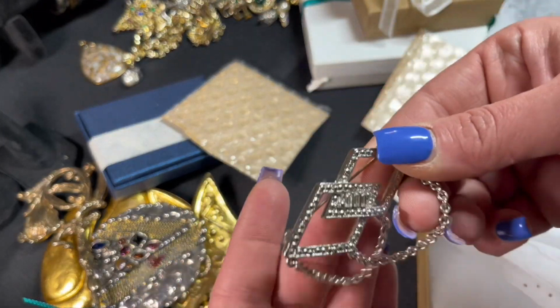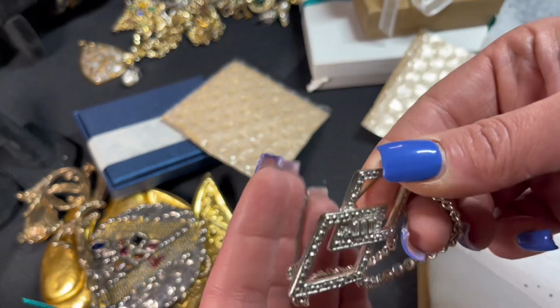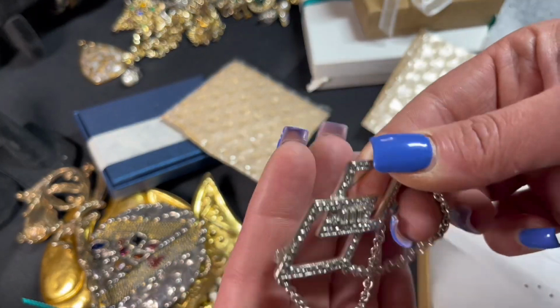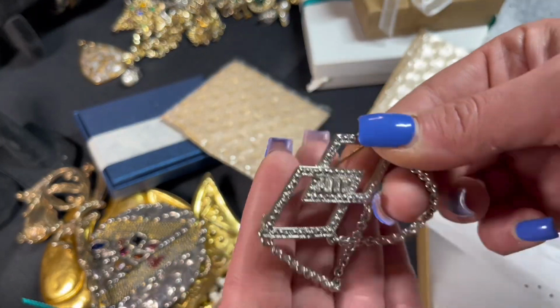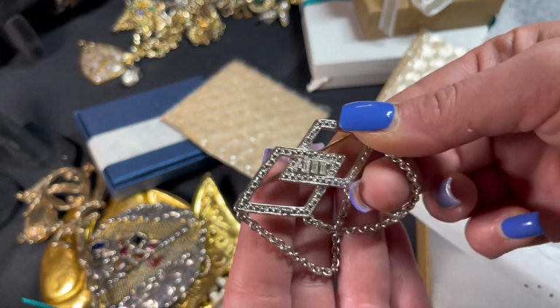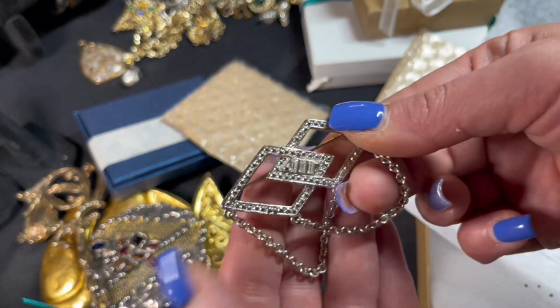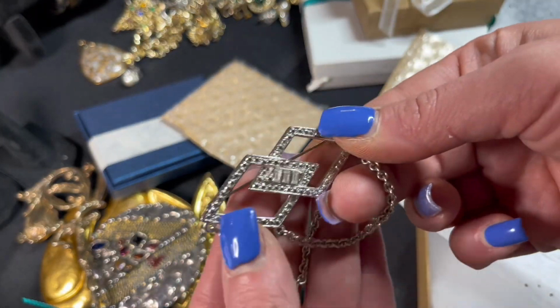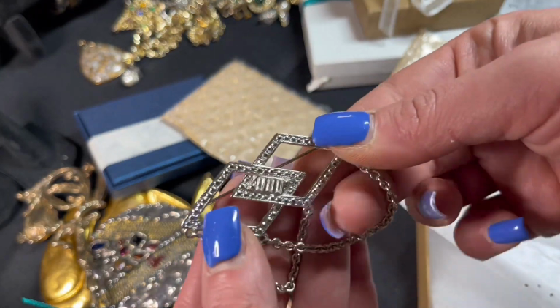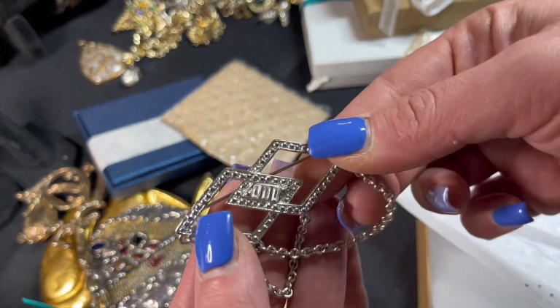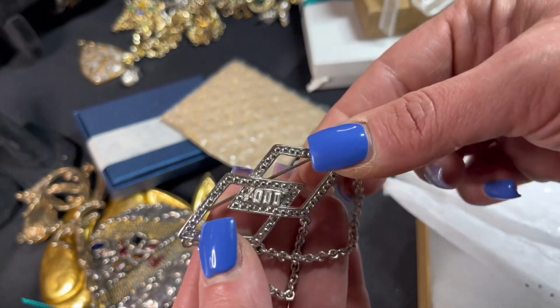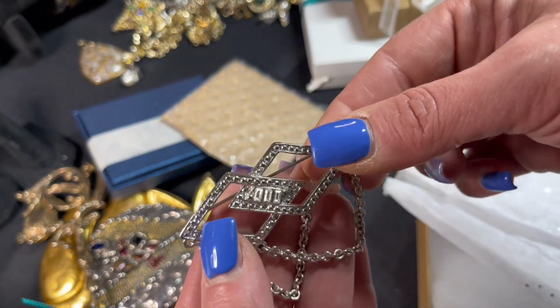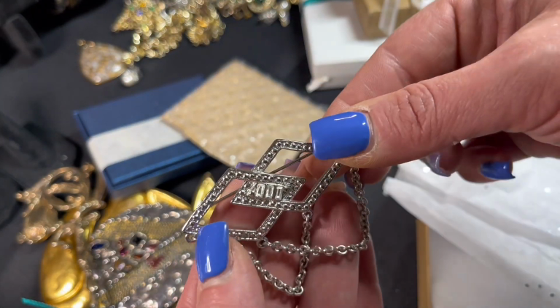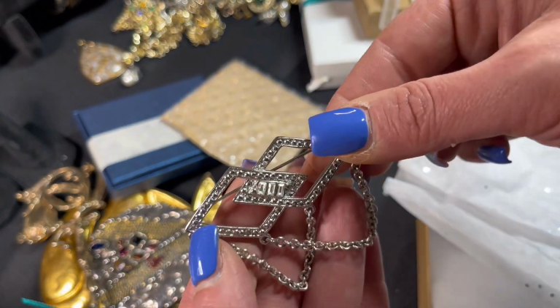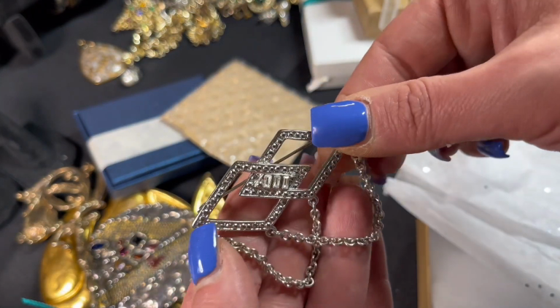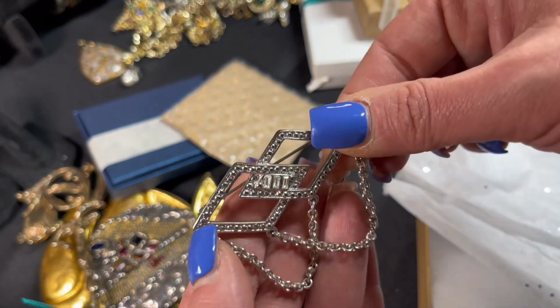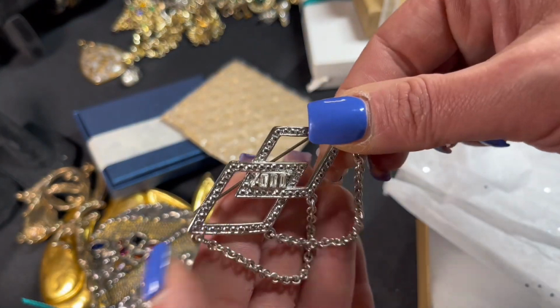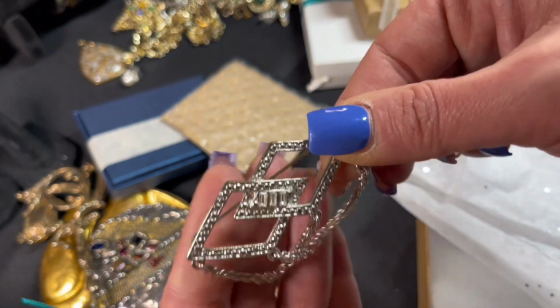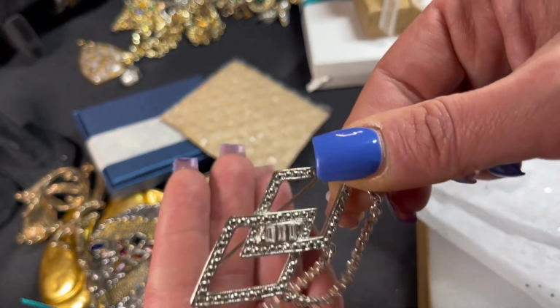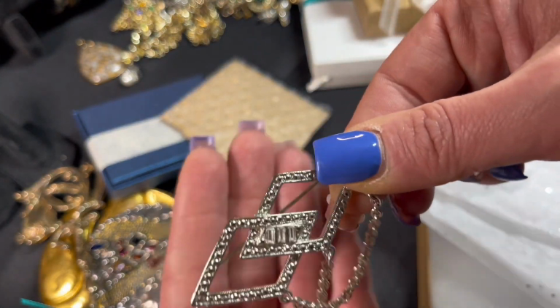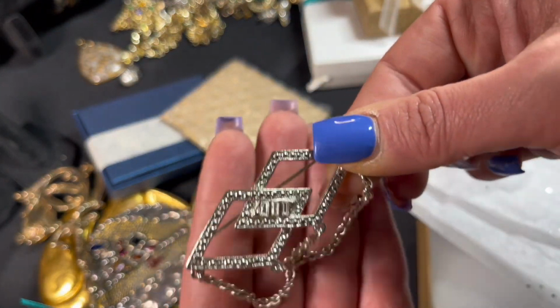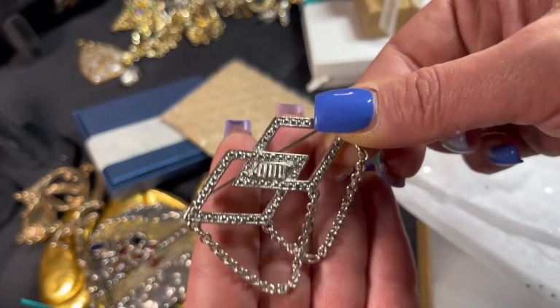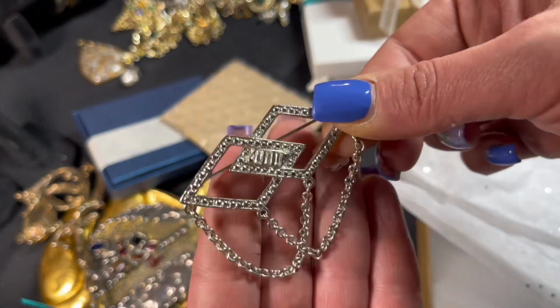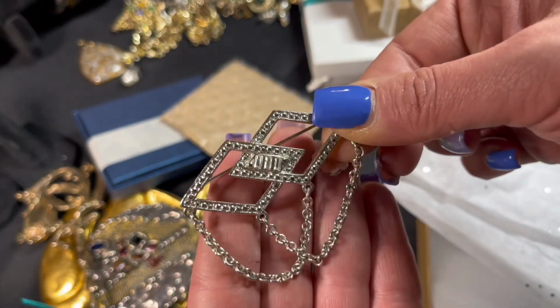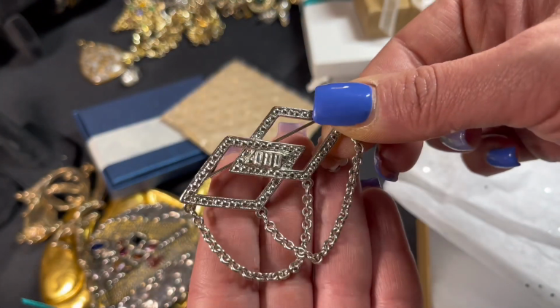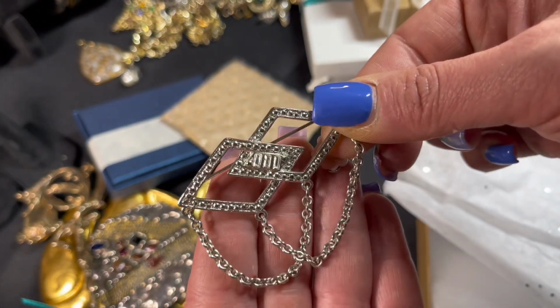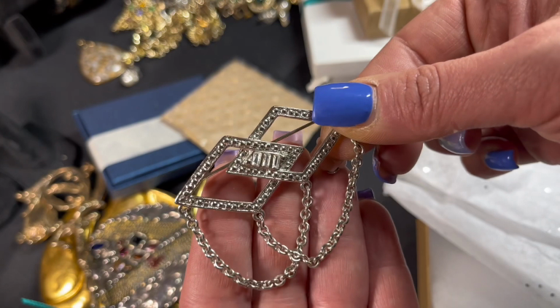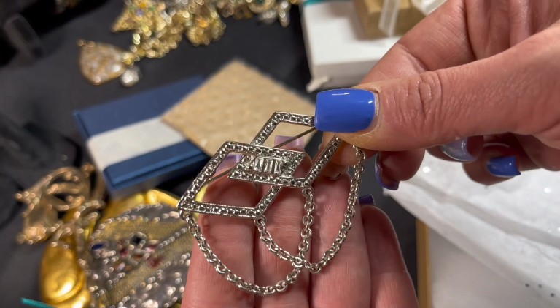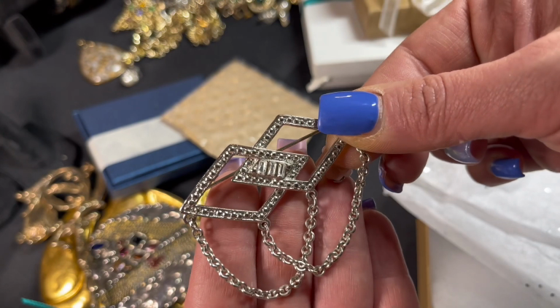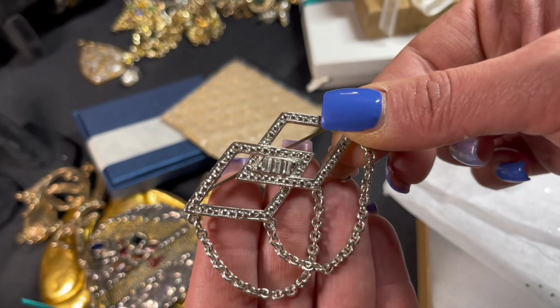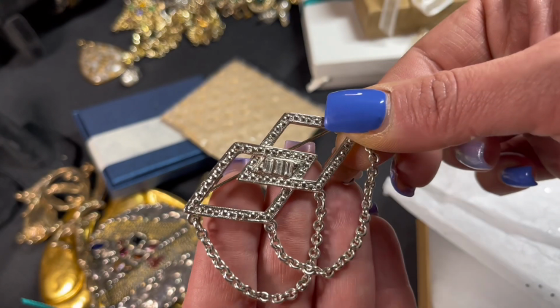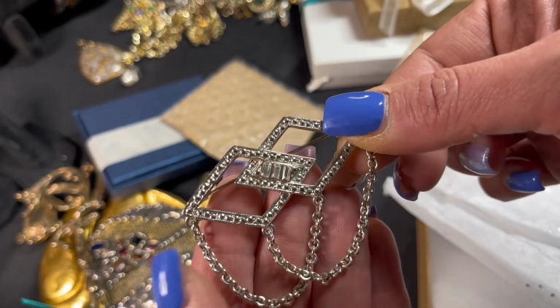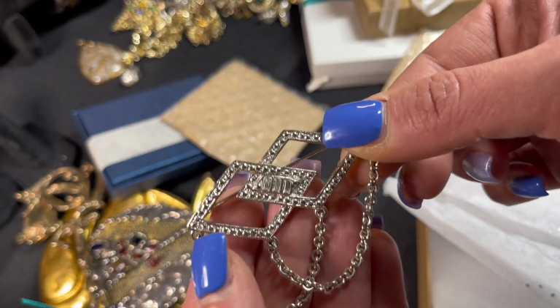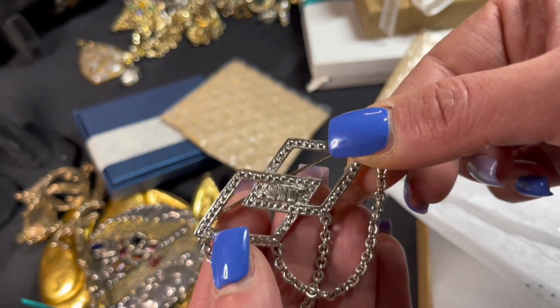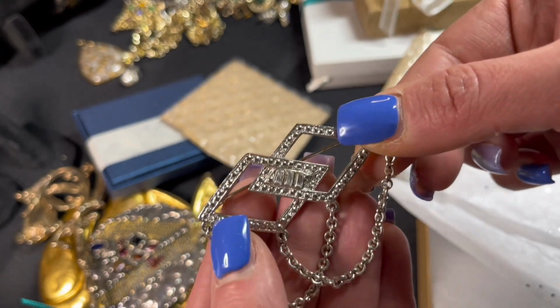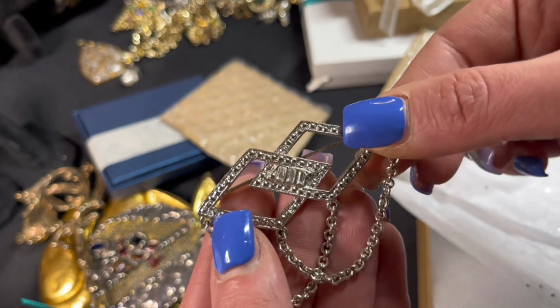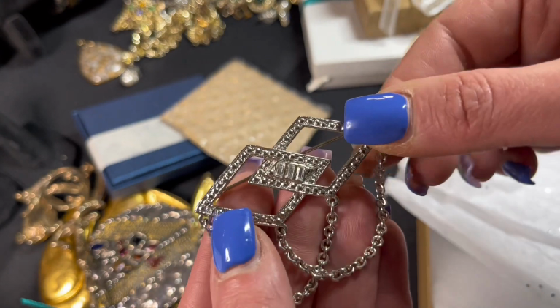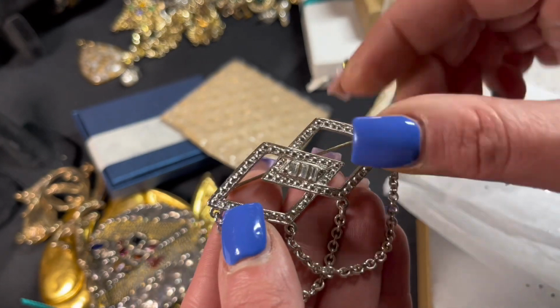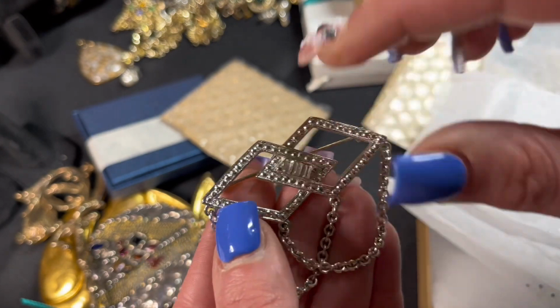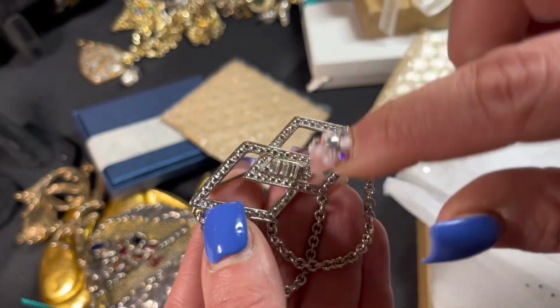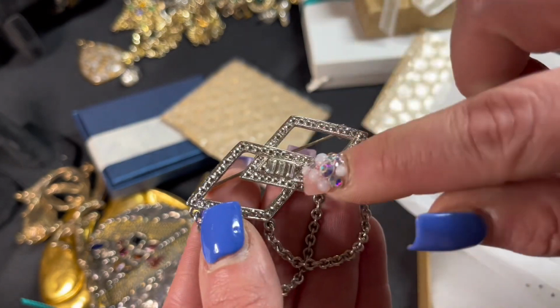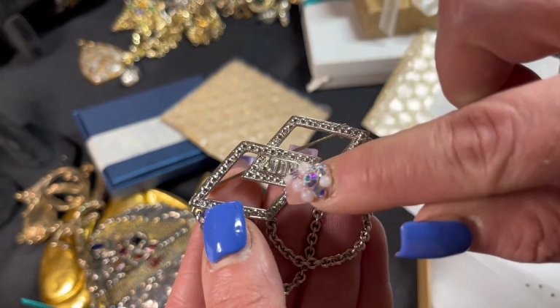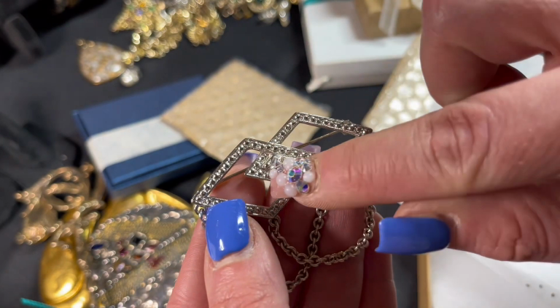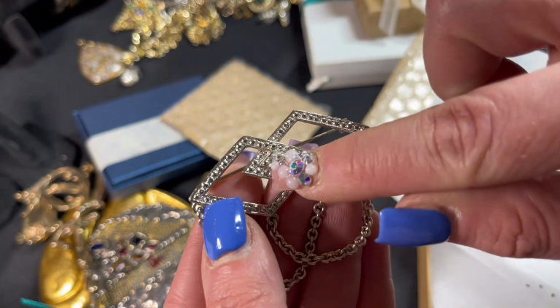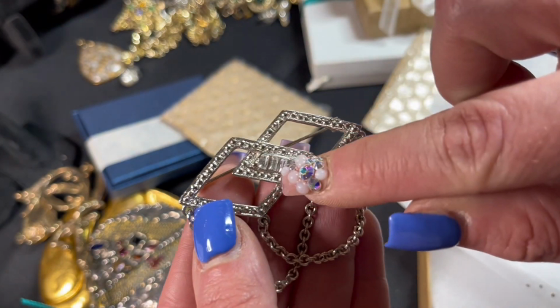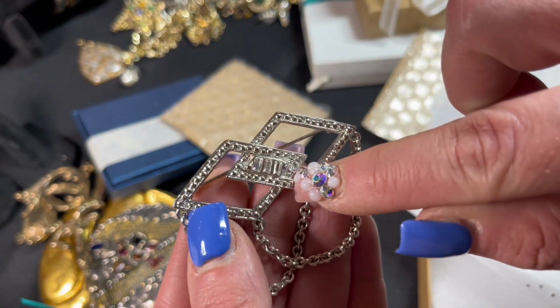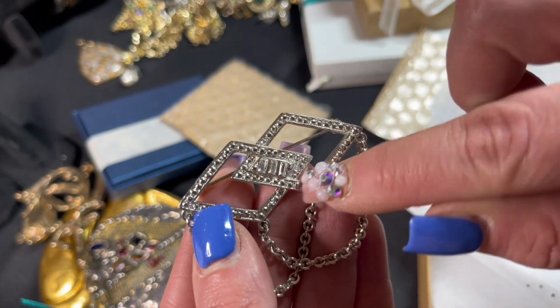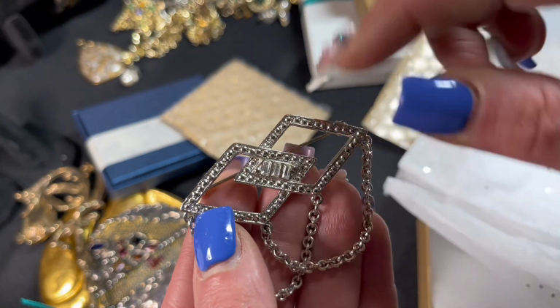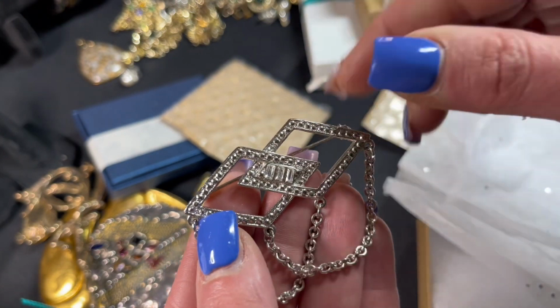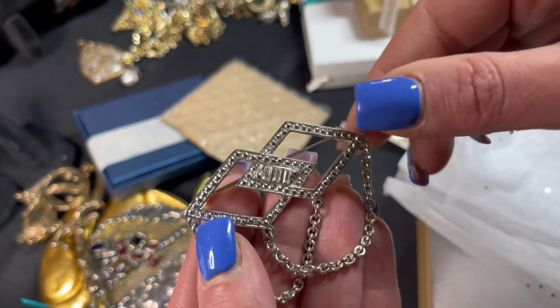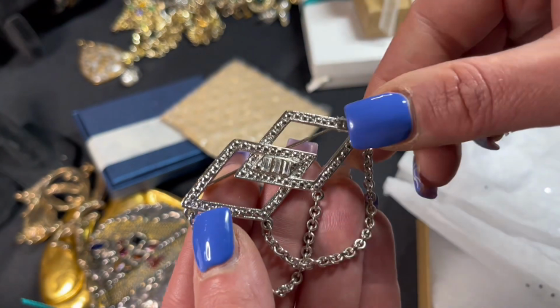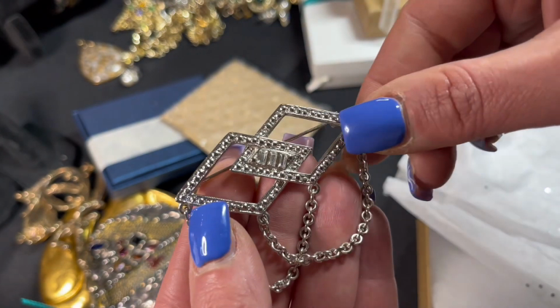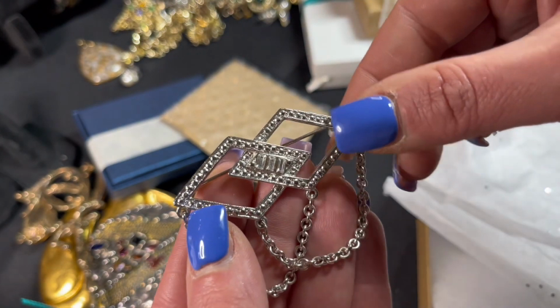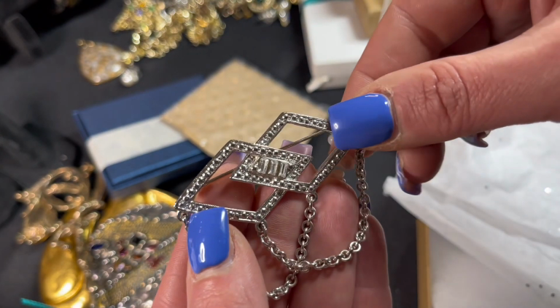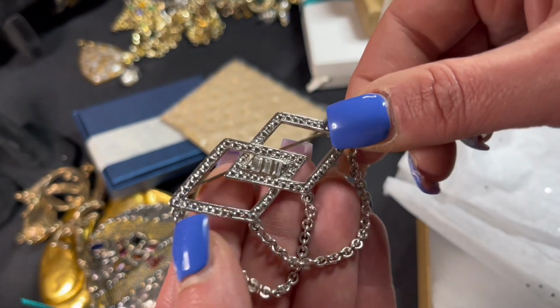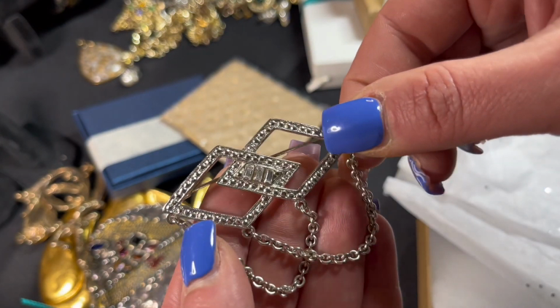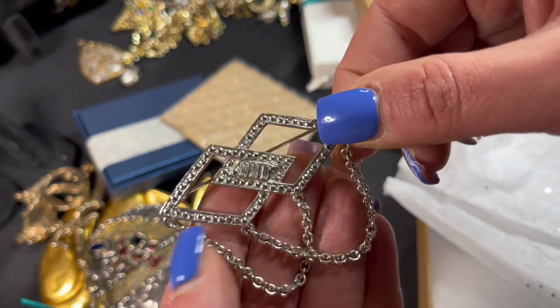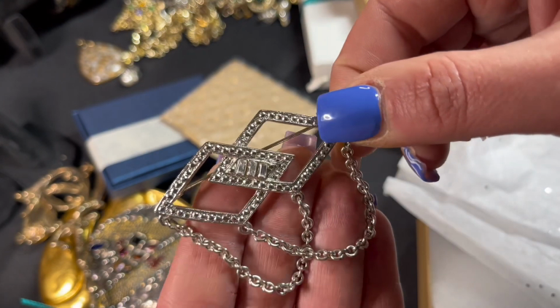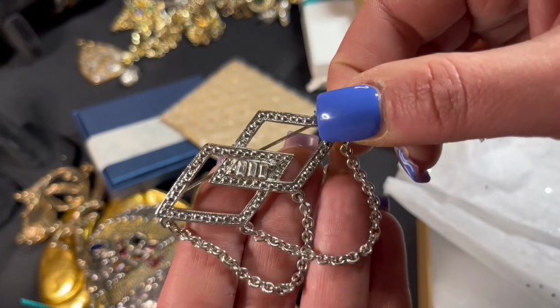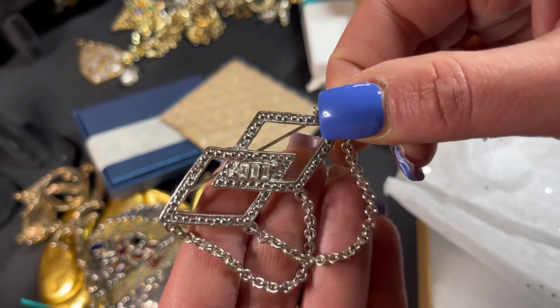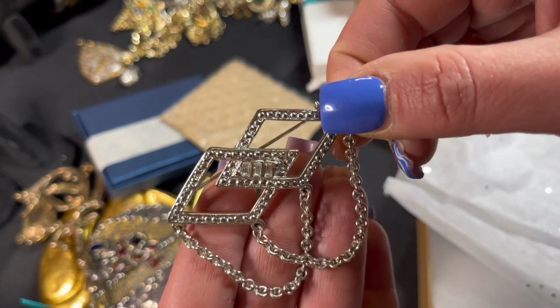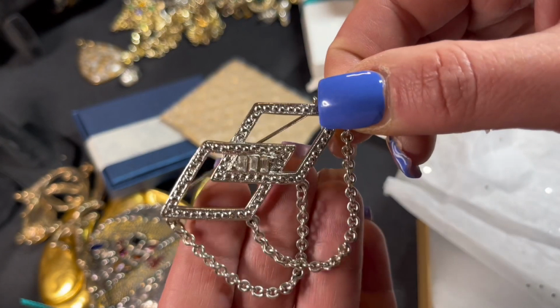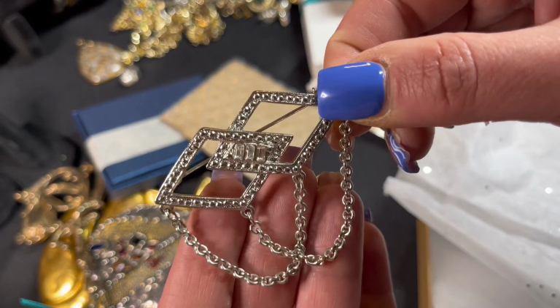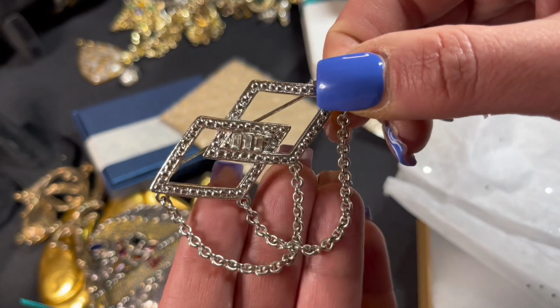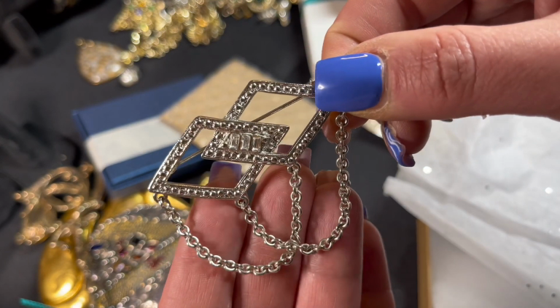That's pretty — a little diamond shape with a chain, it's got a few little rhinestones right there. Really pretty.